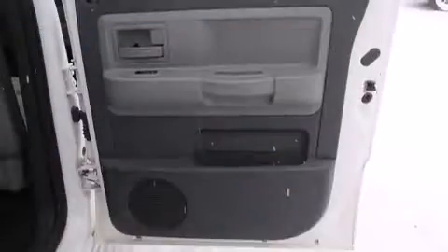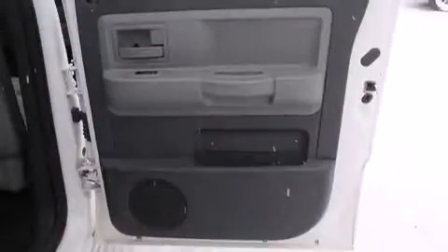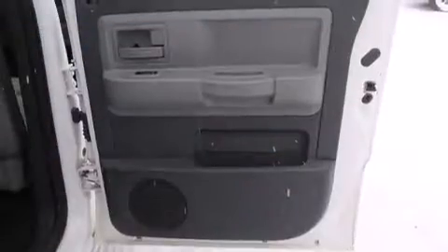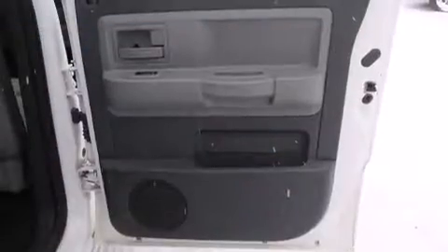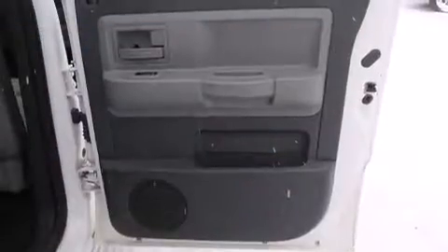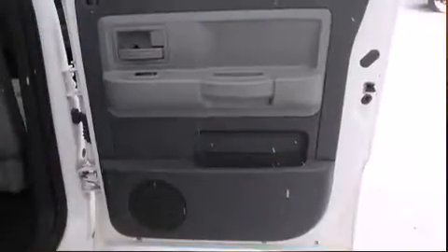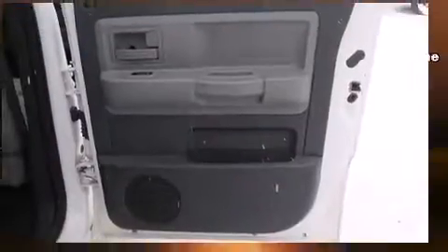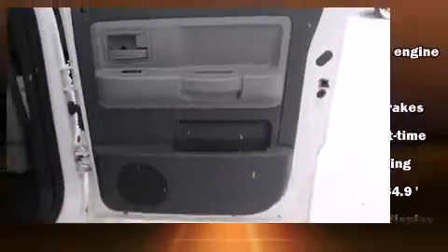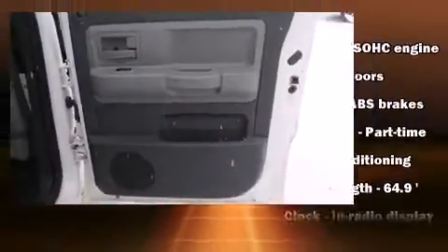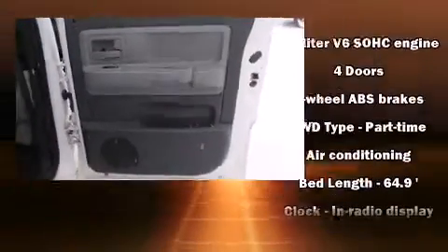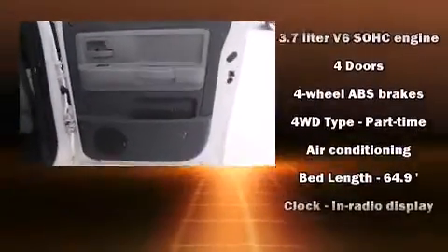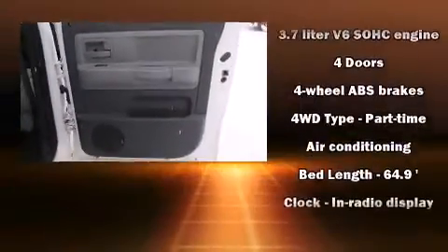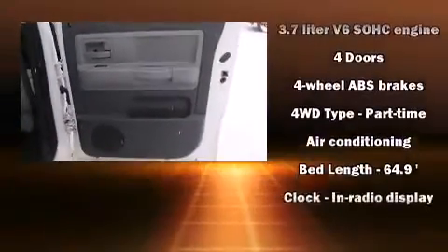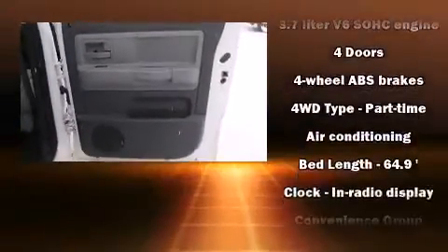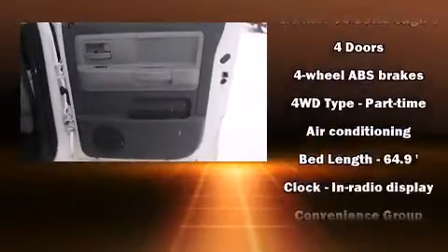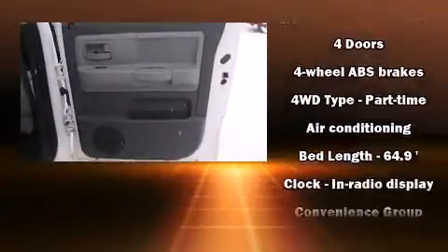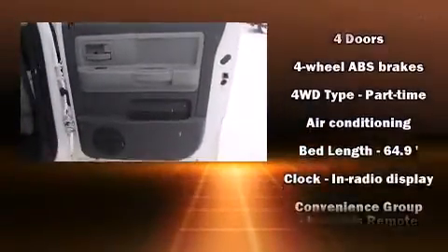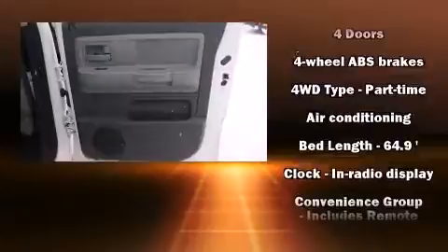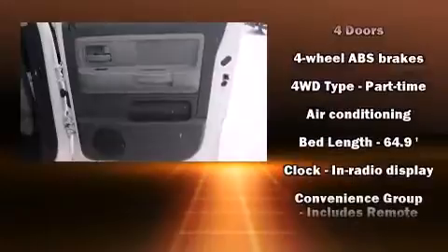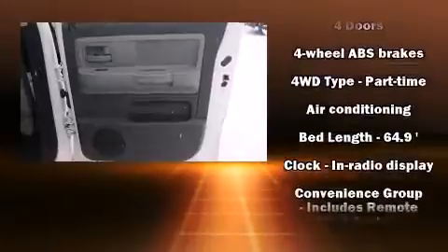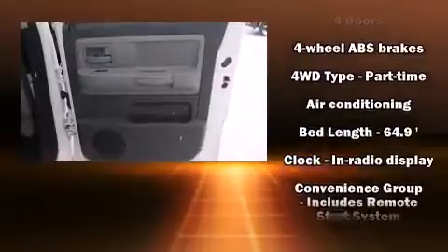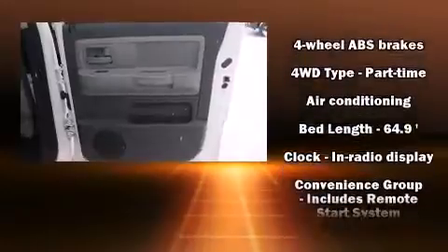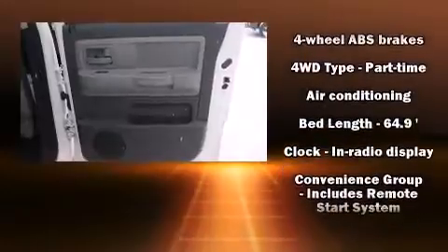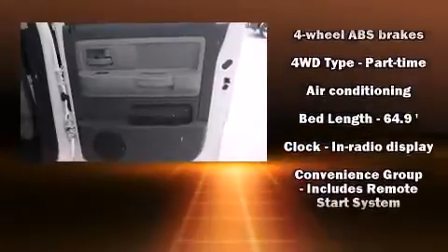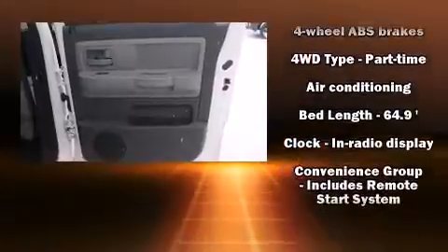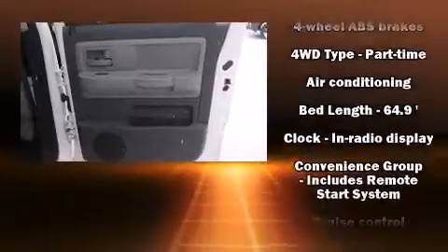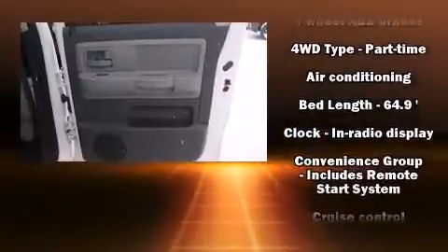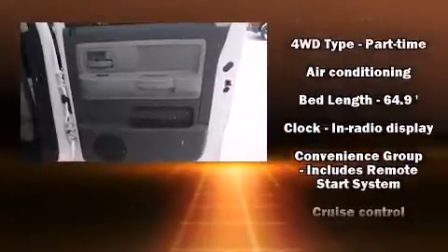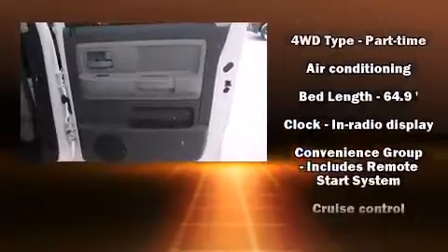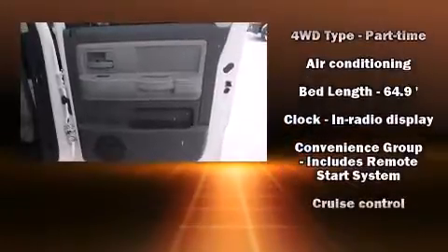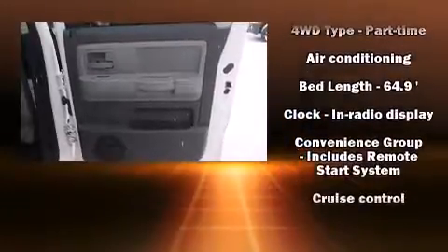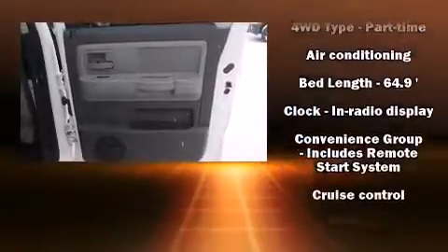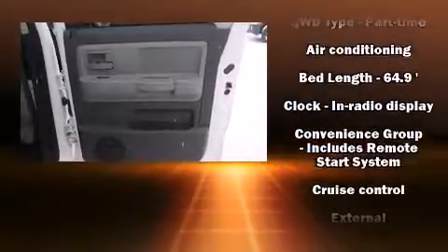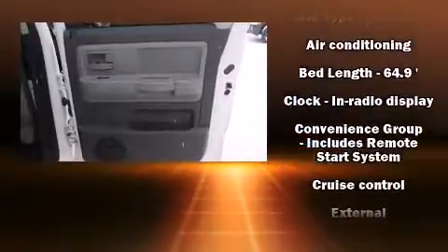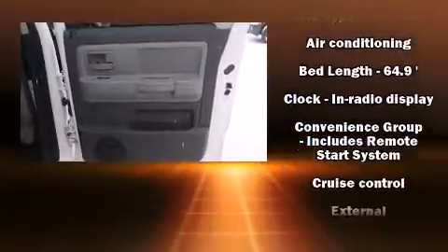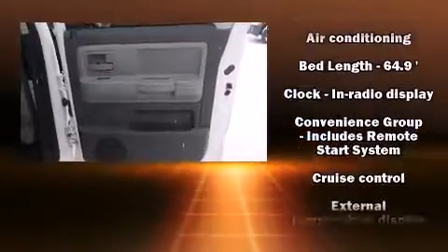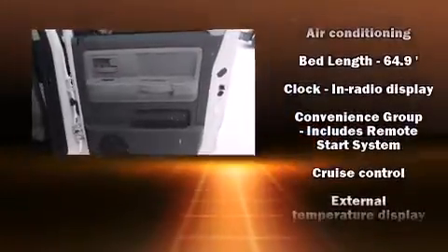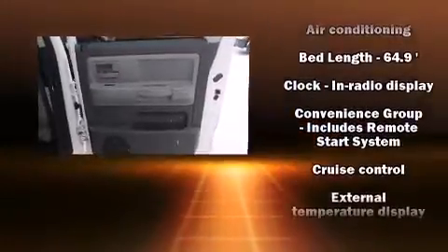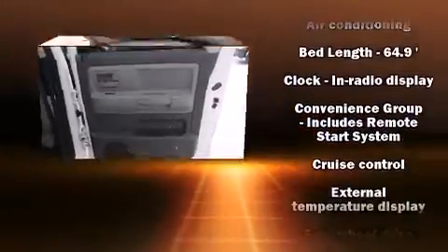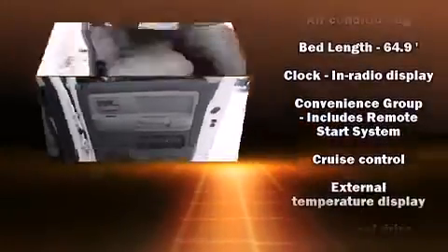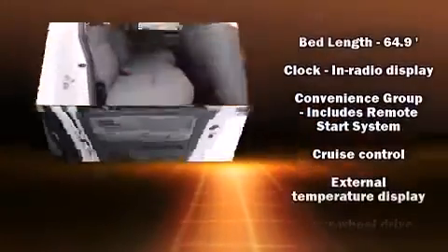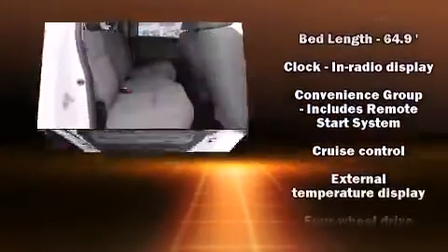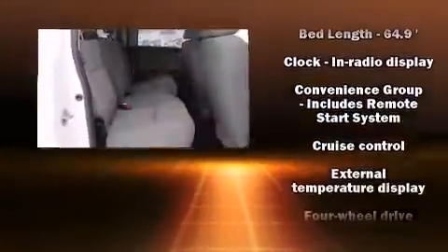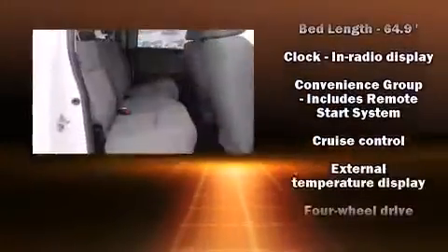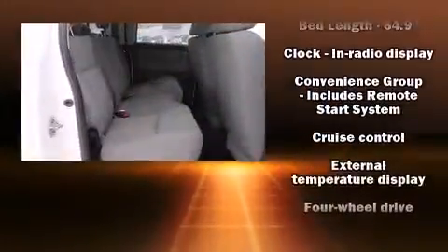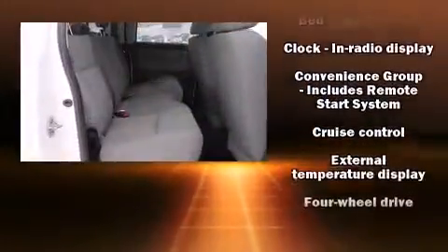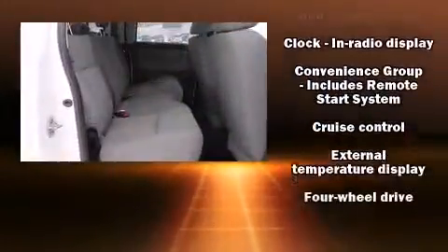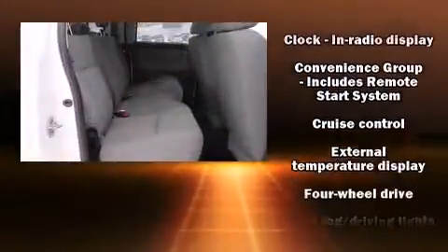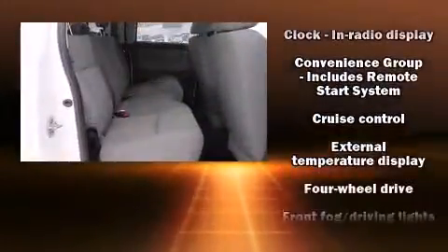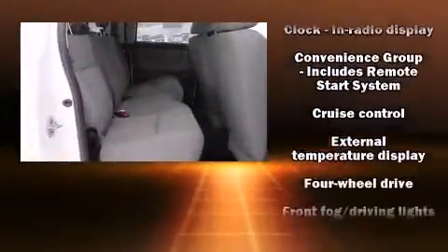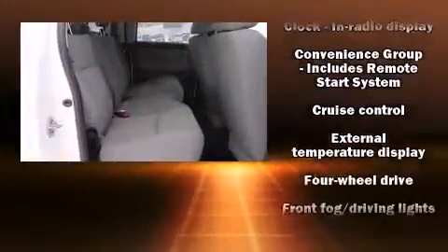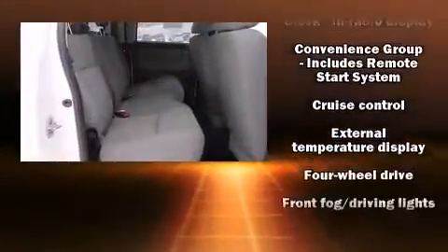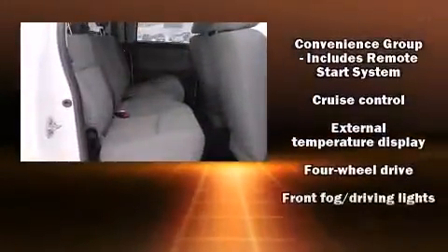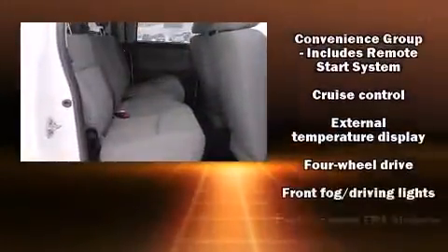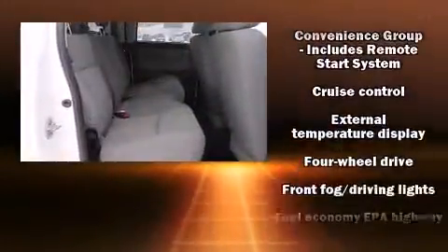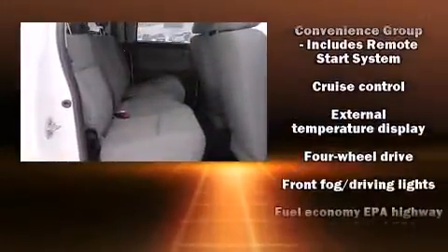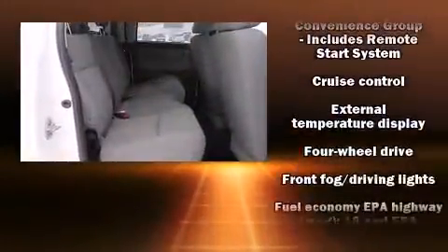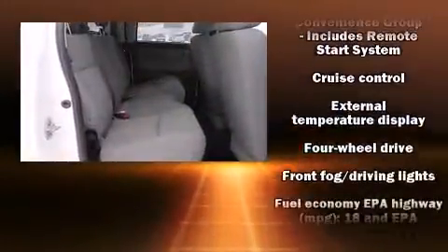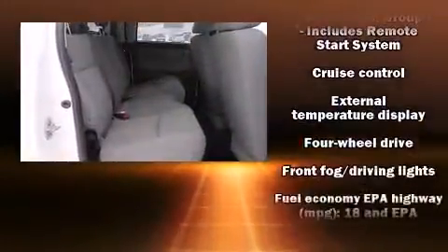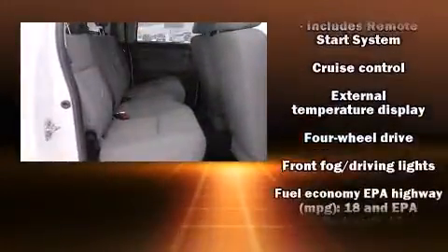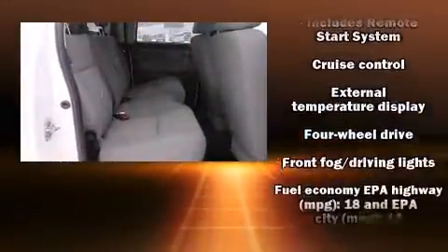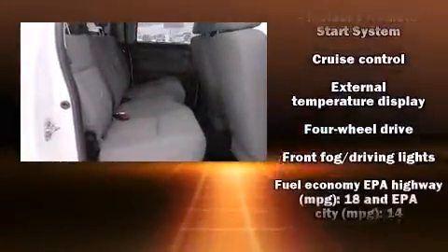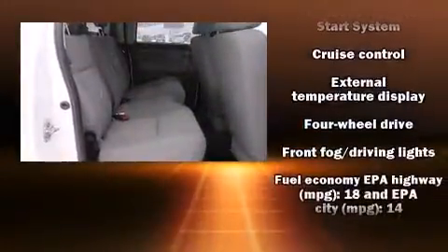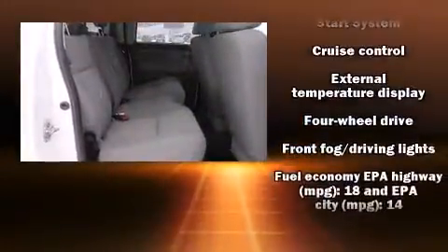The following features are included: one-touch window functionality, a rear-step bumper, and remote keyless entry.